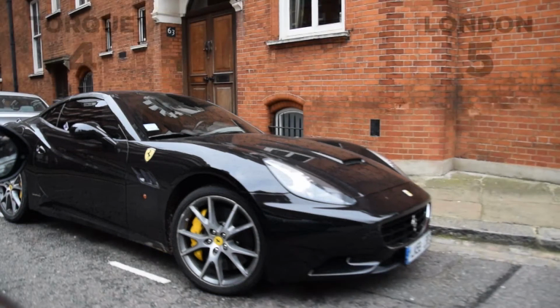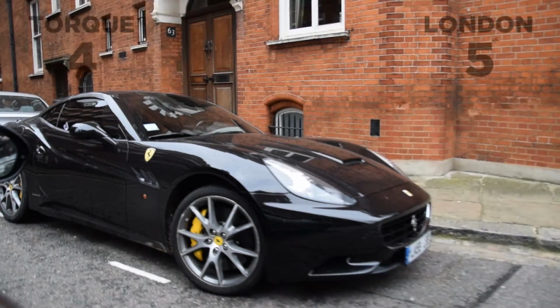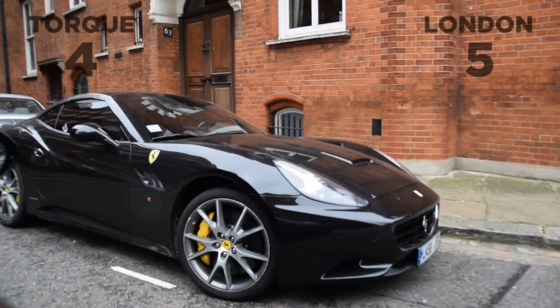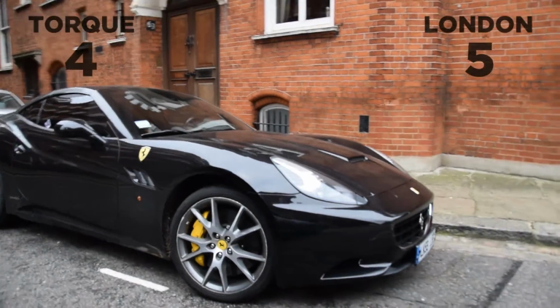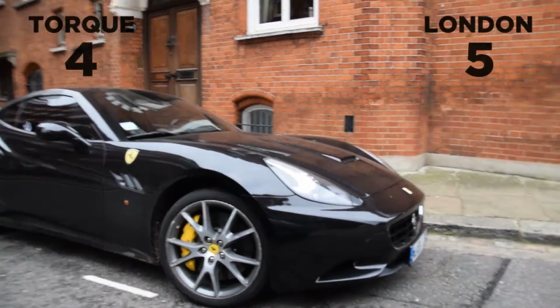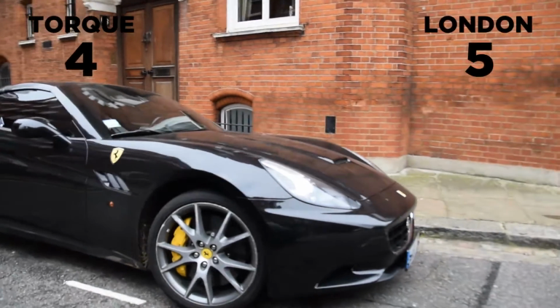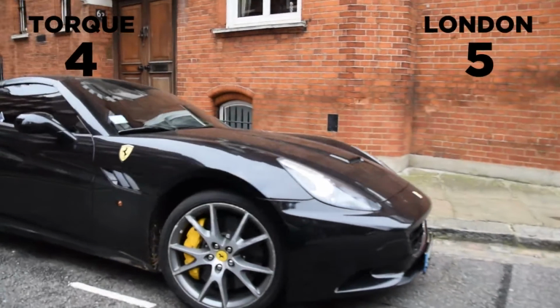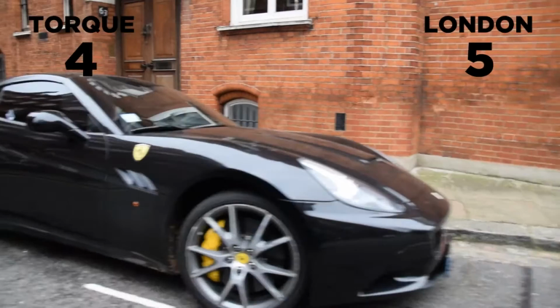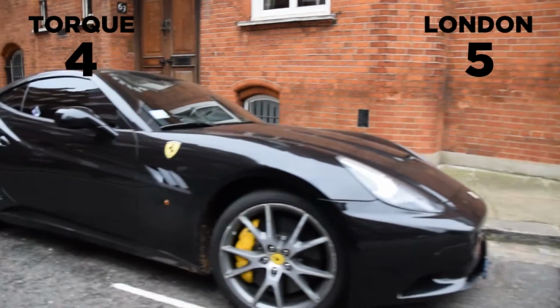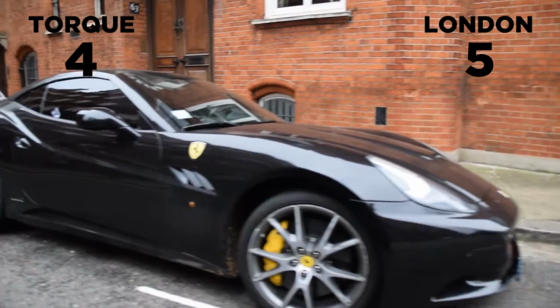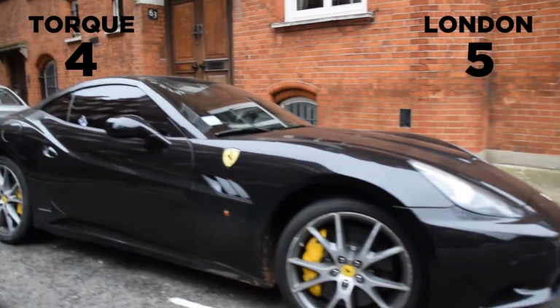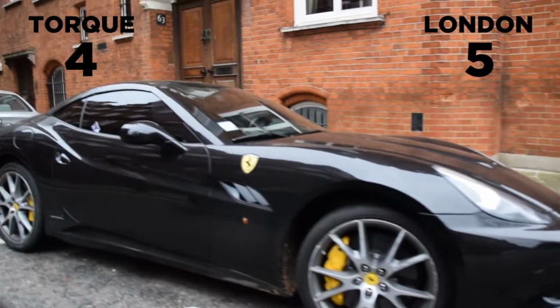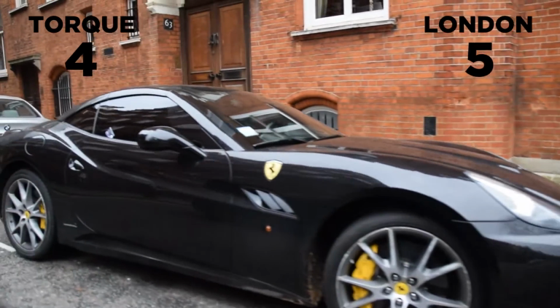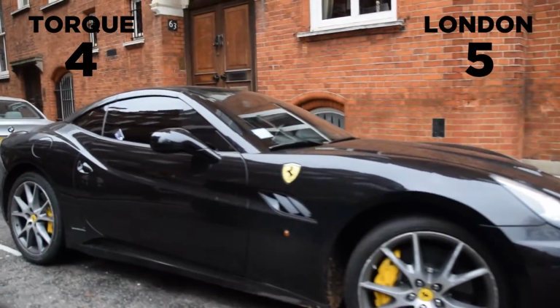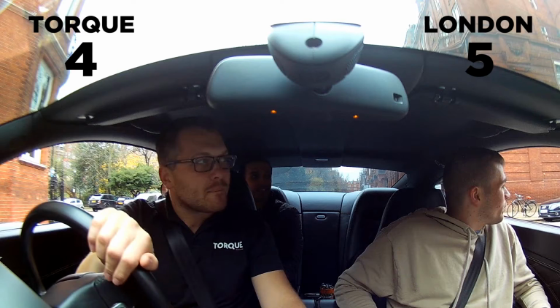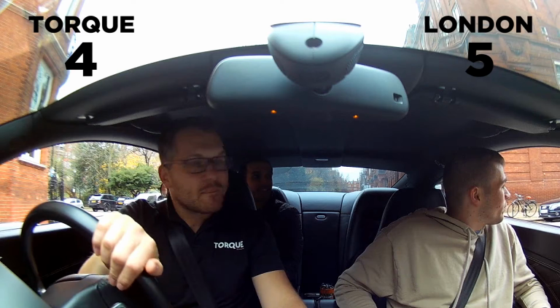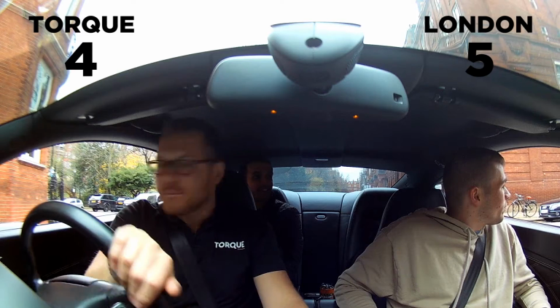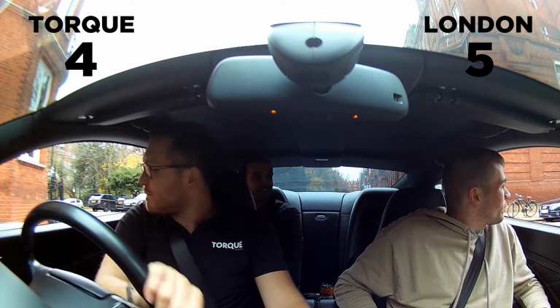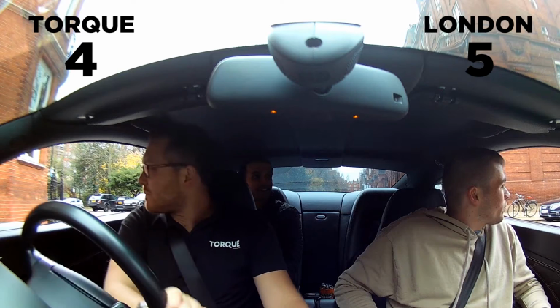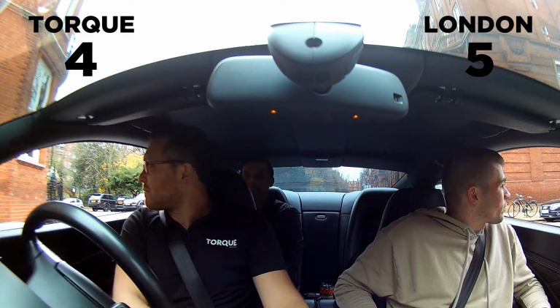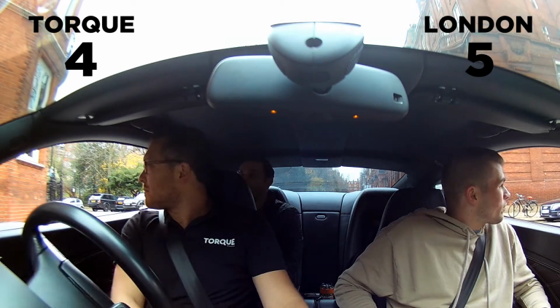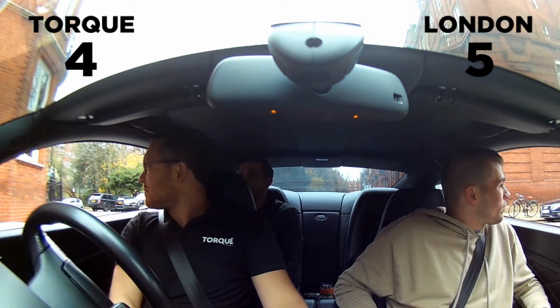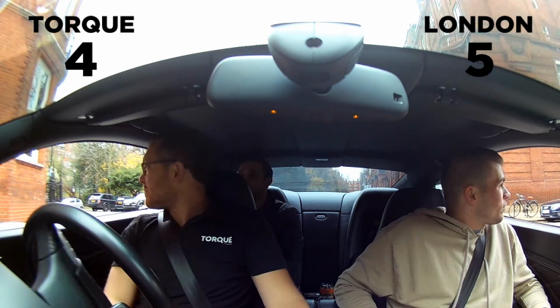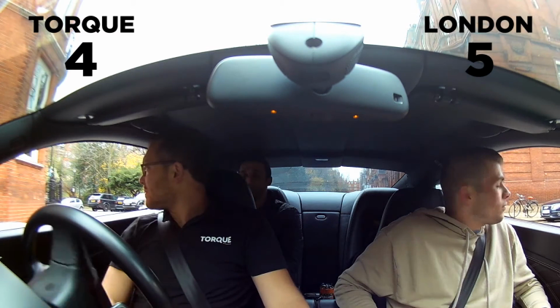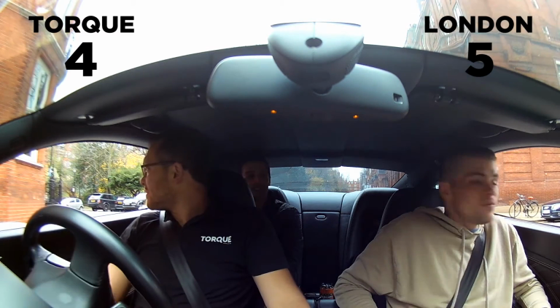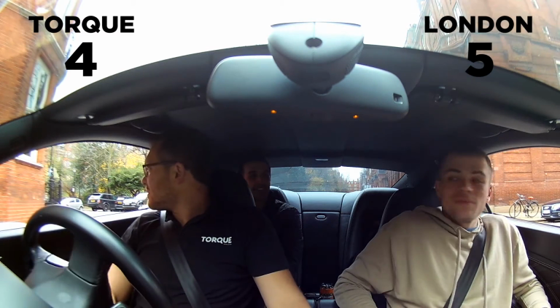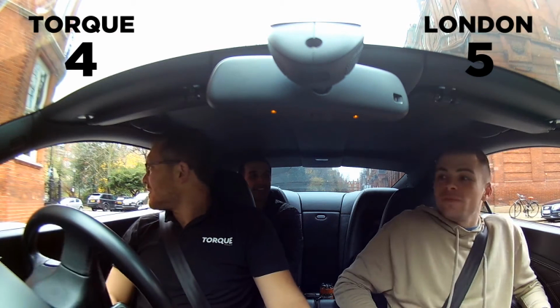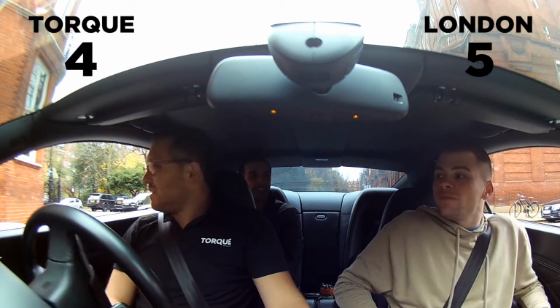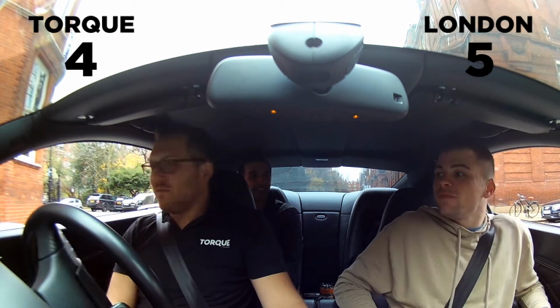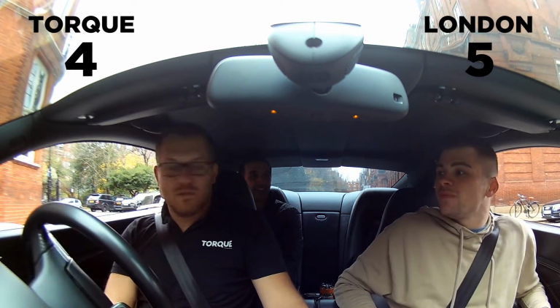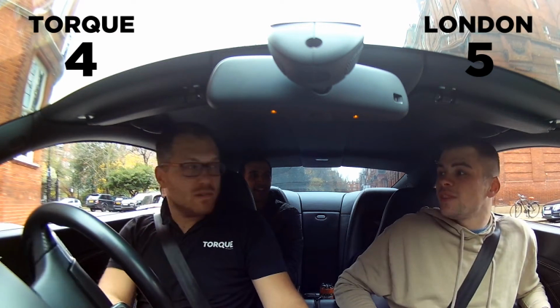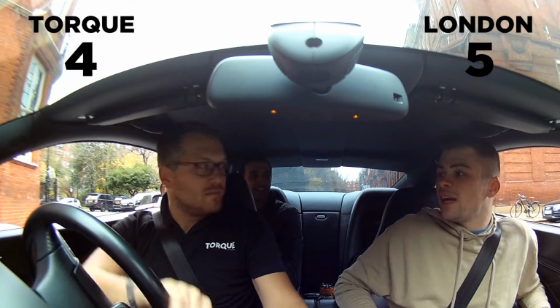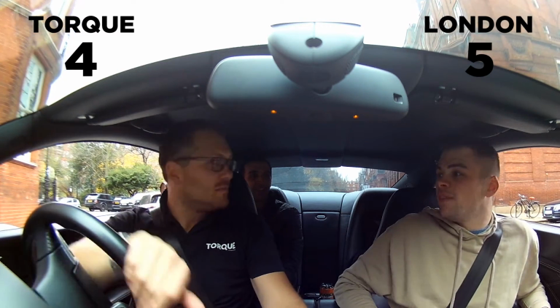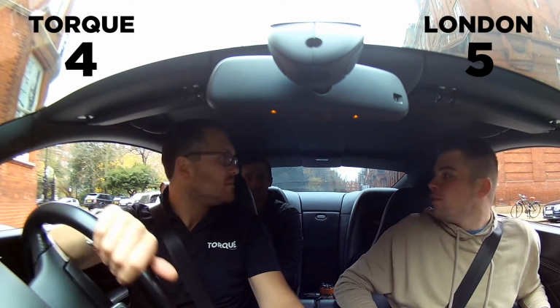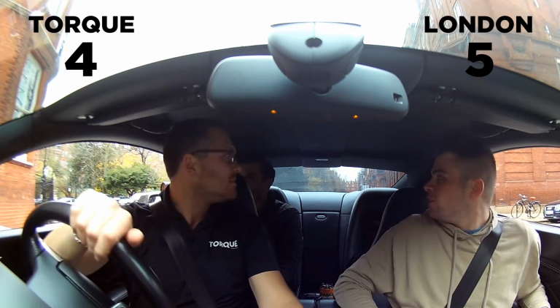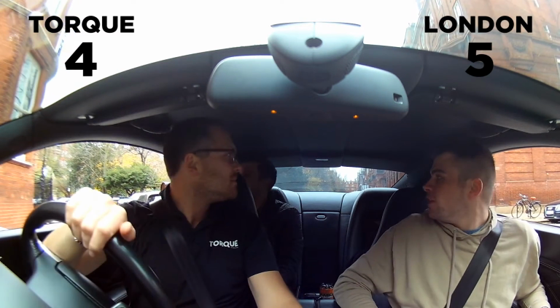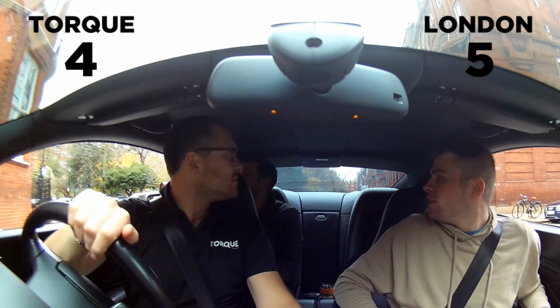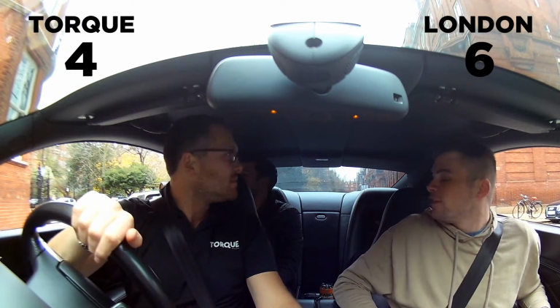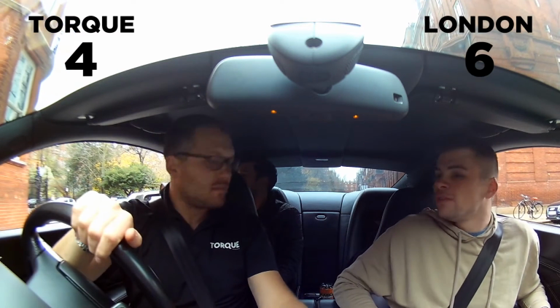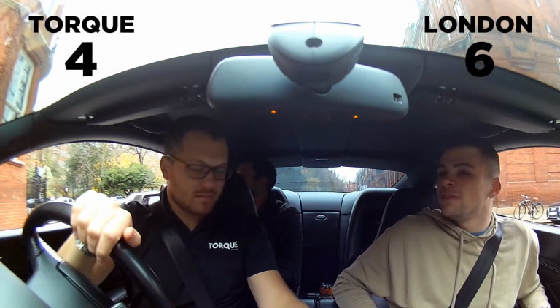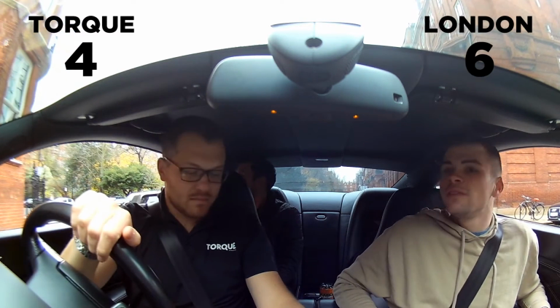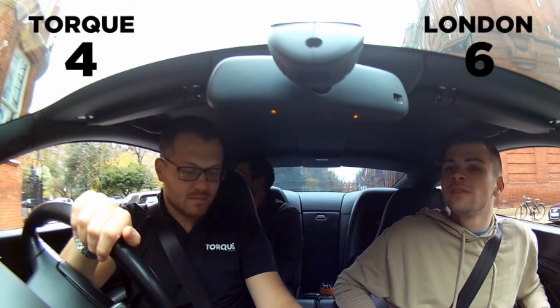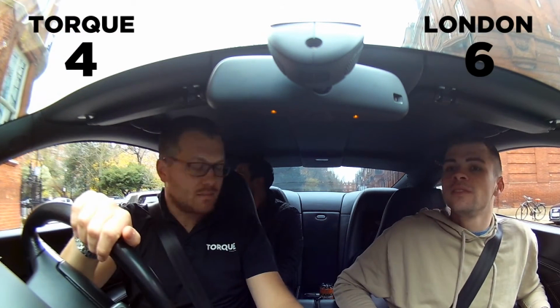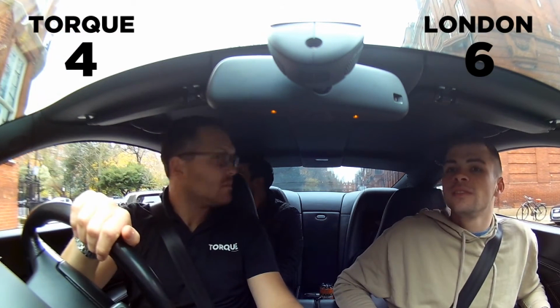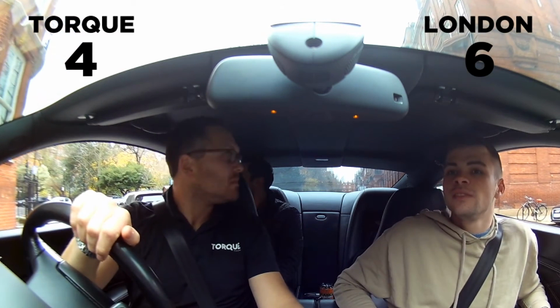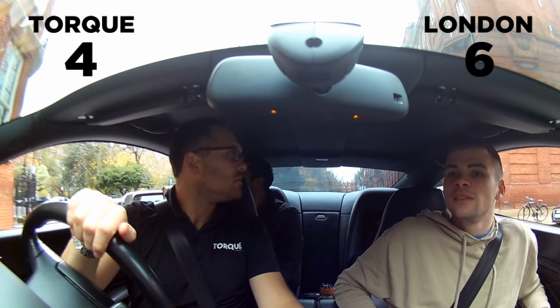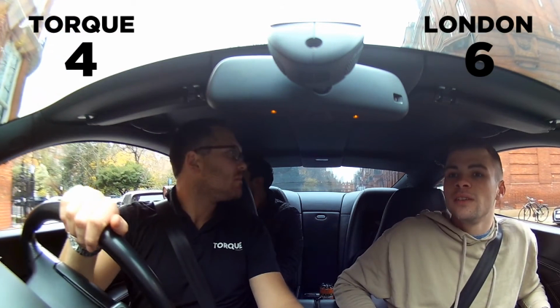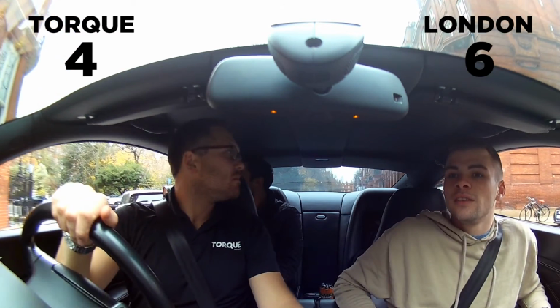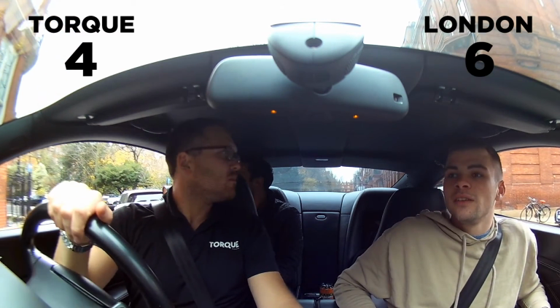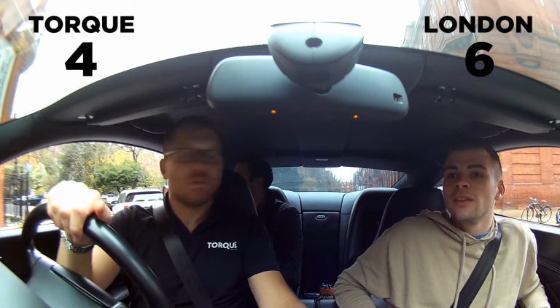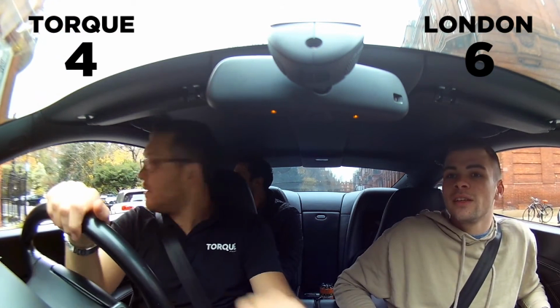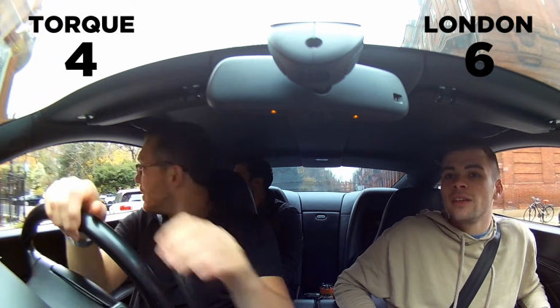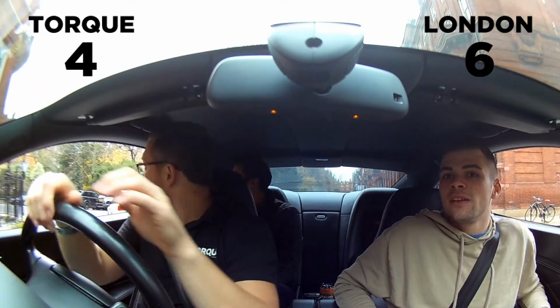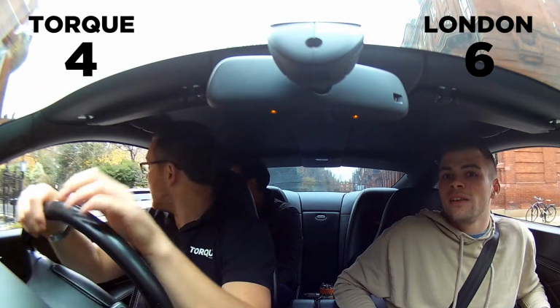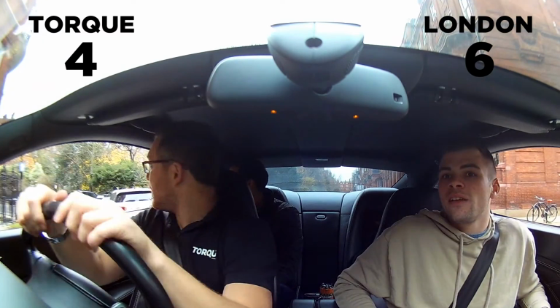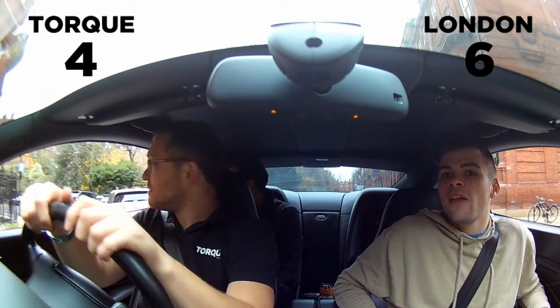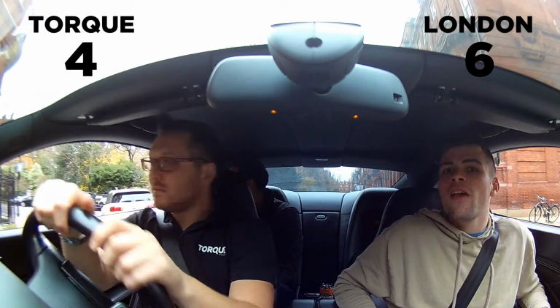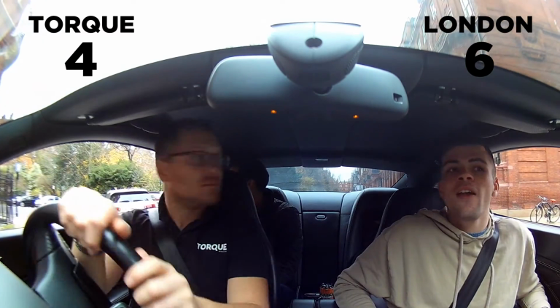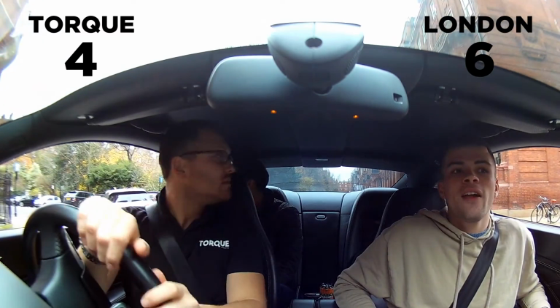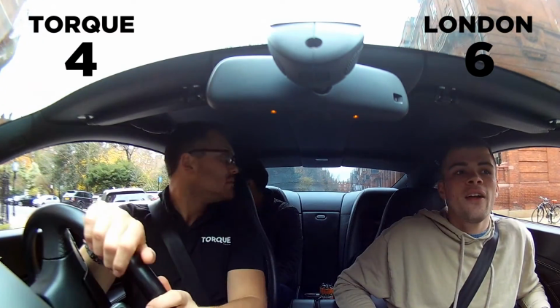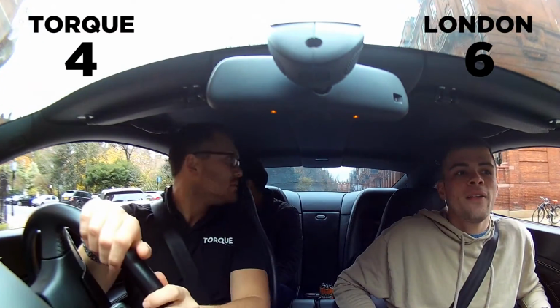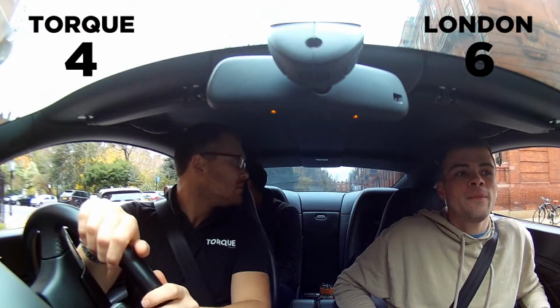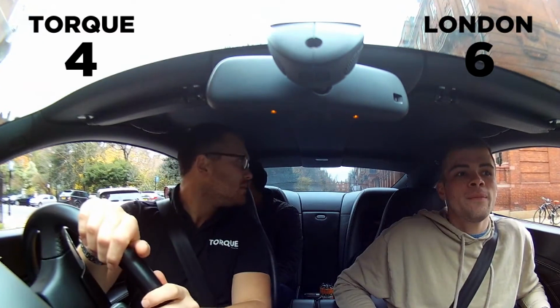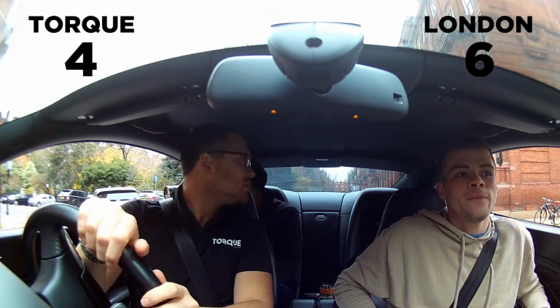Guys, what do you reckon — California or this? In California. No, no, no — the winner will be done now.